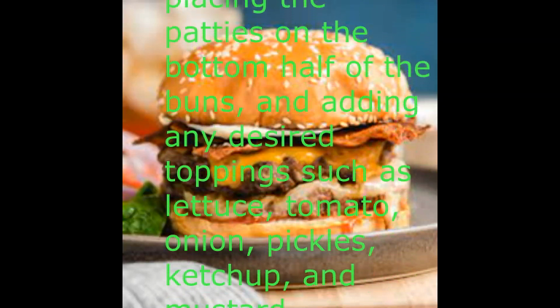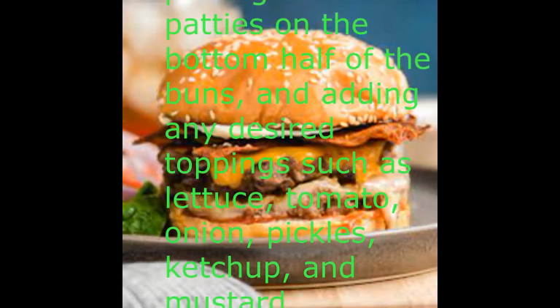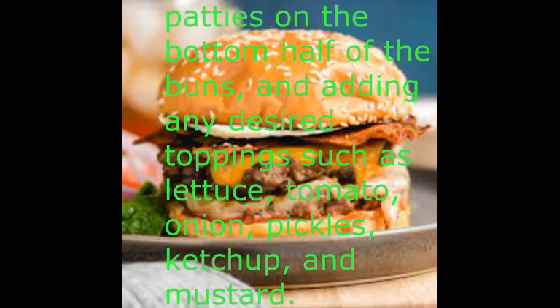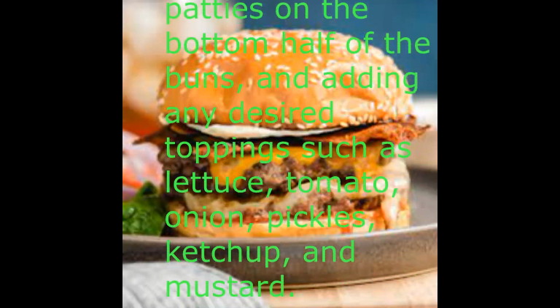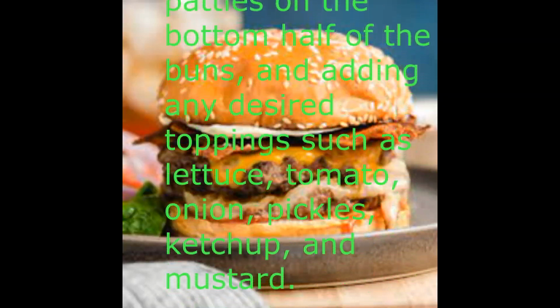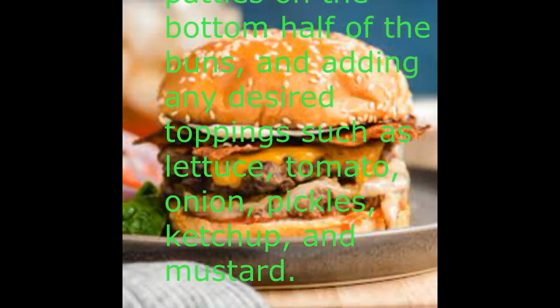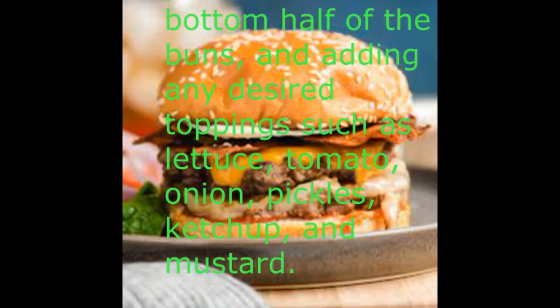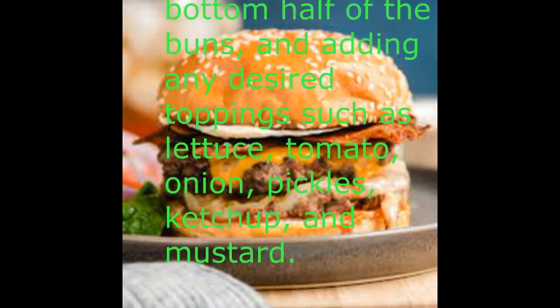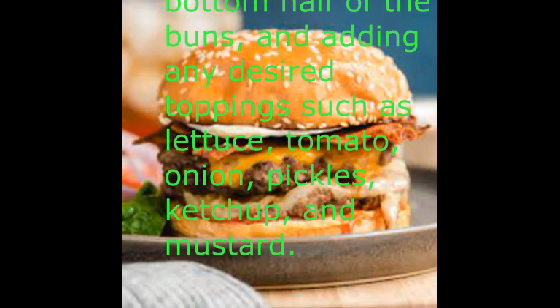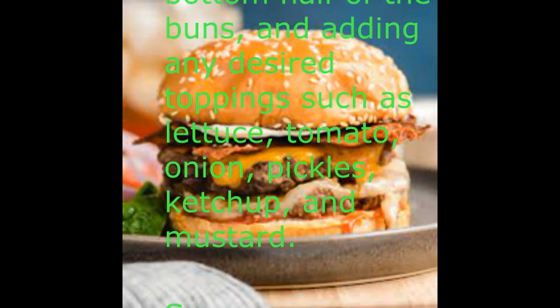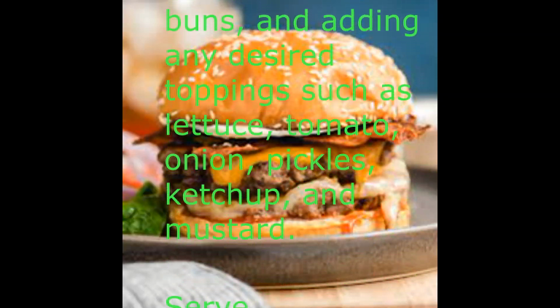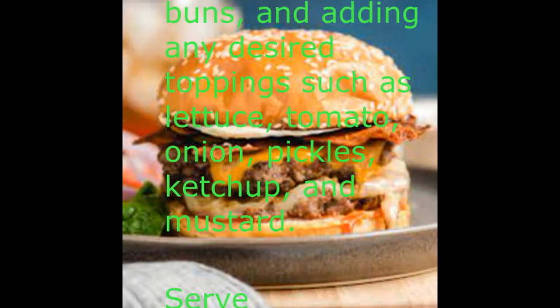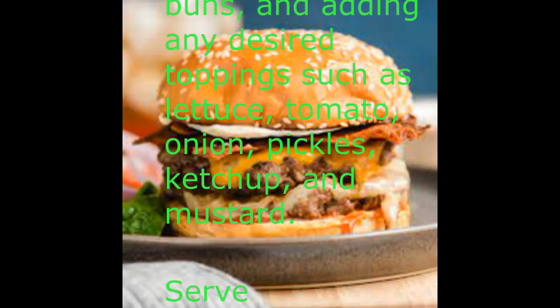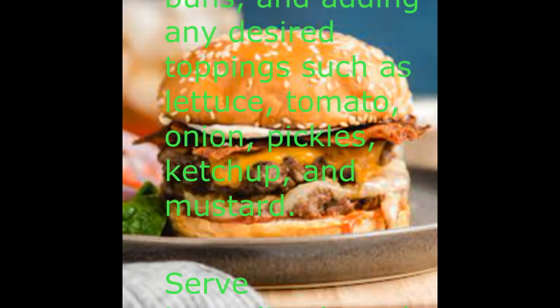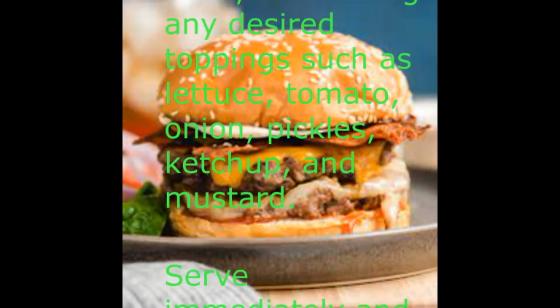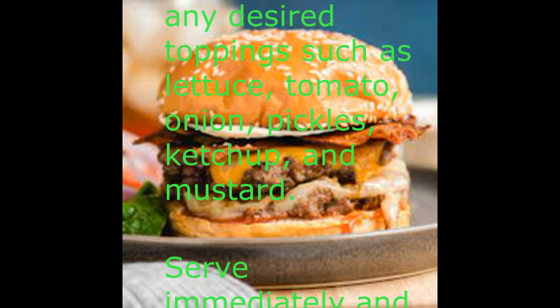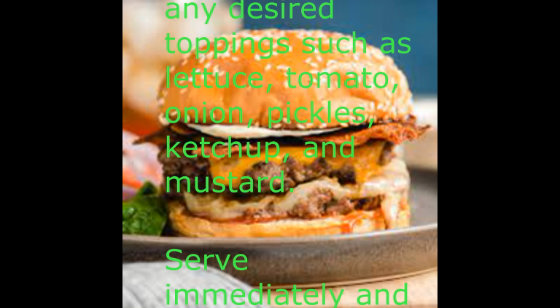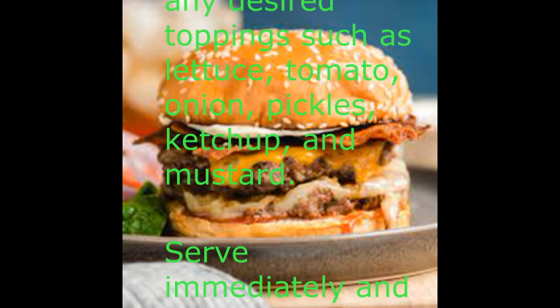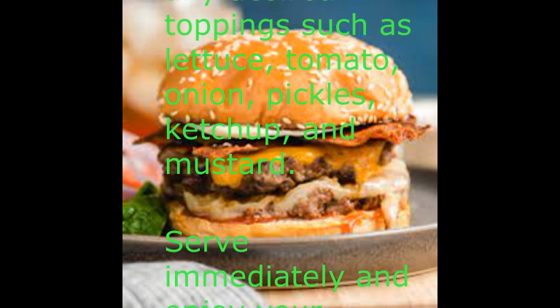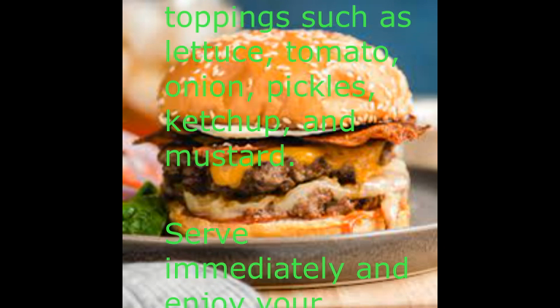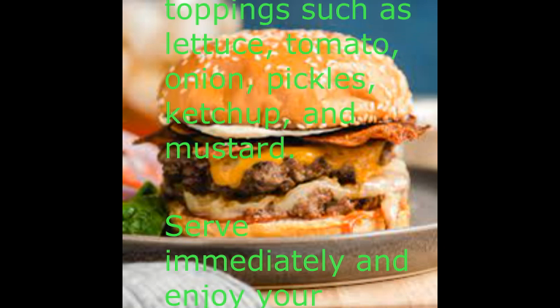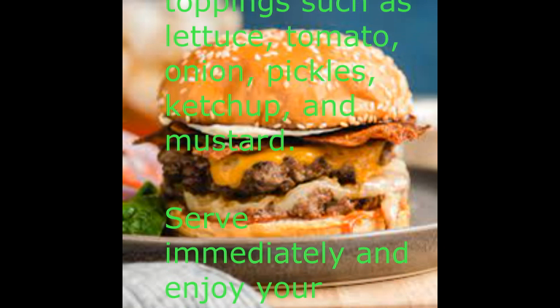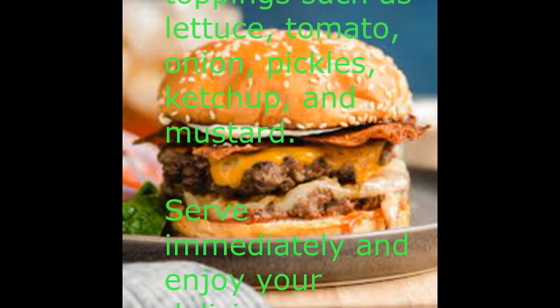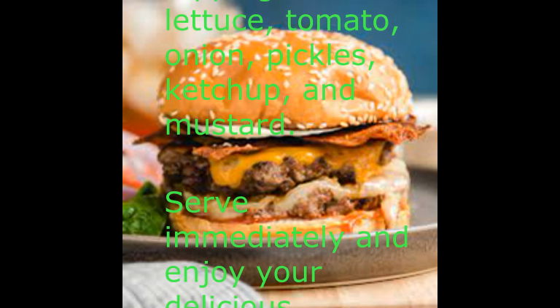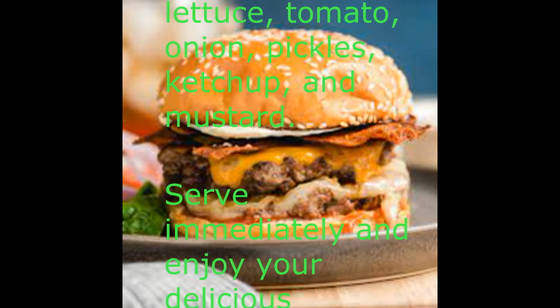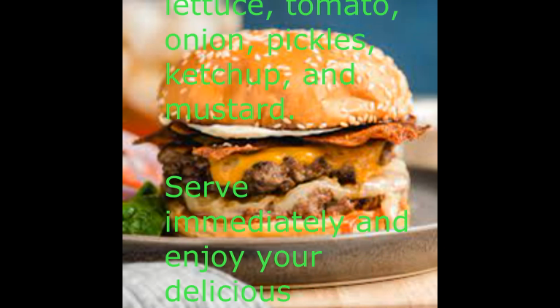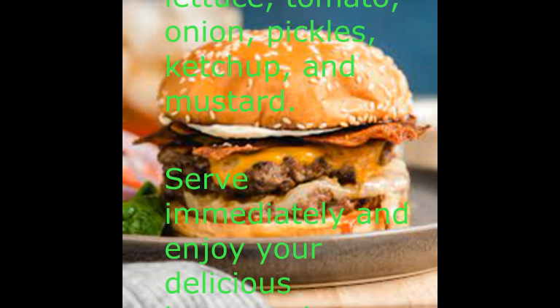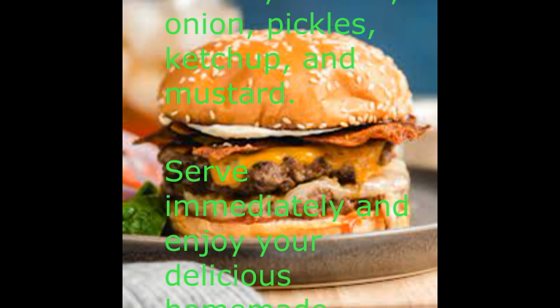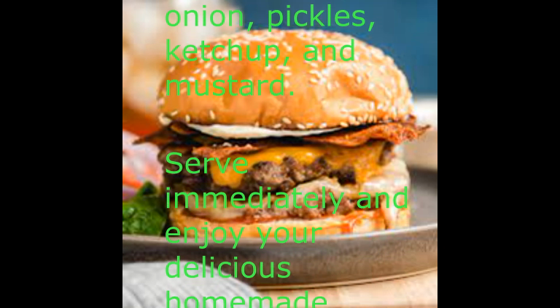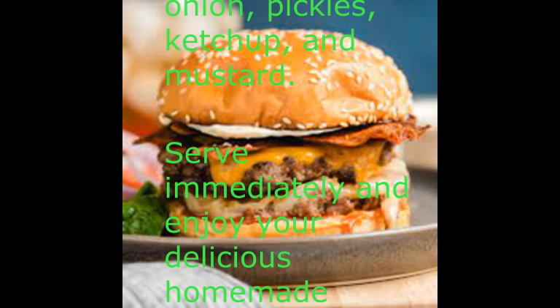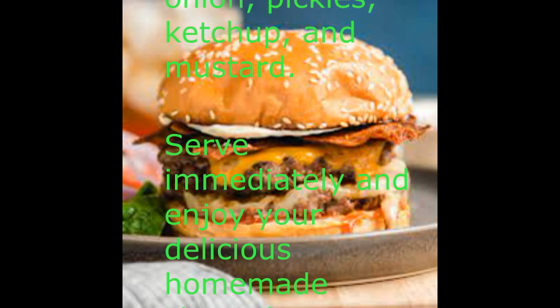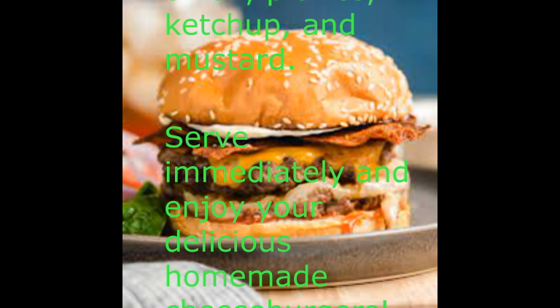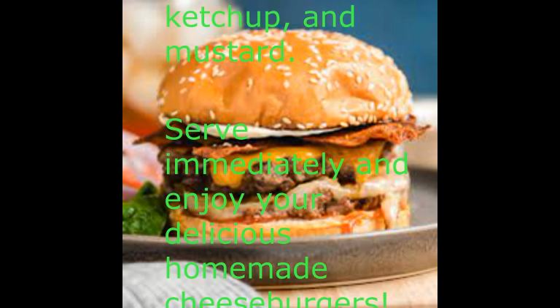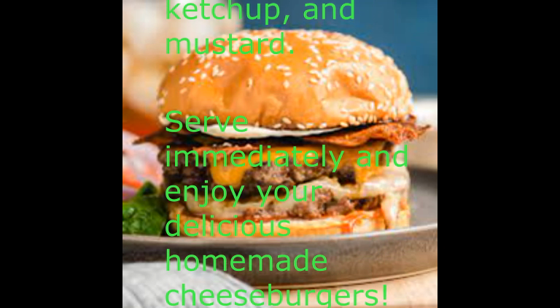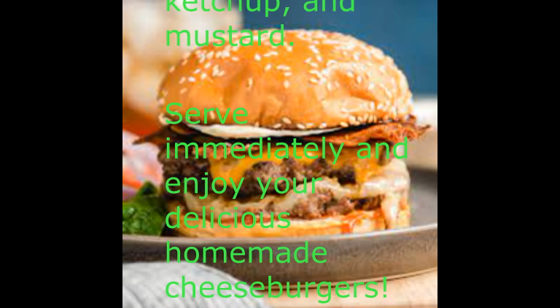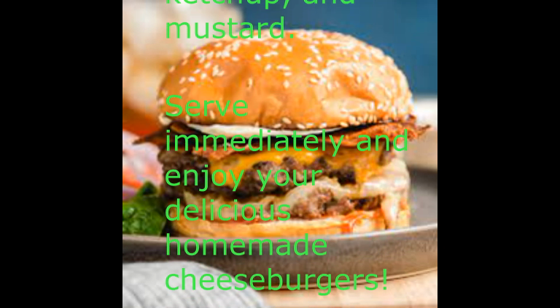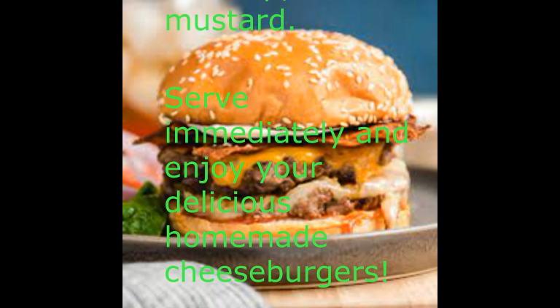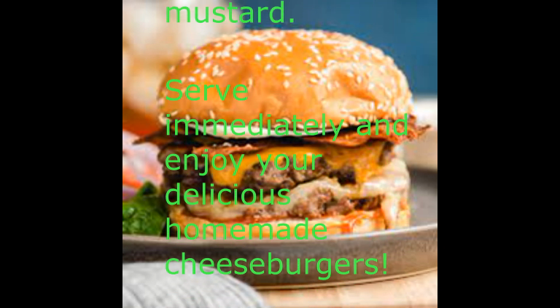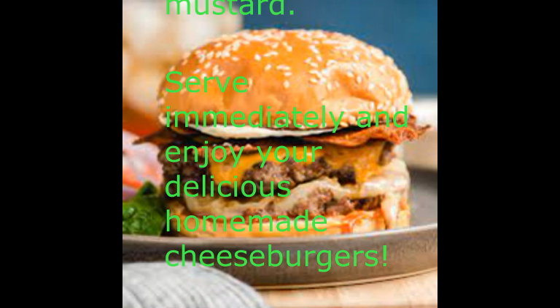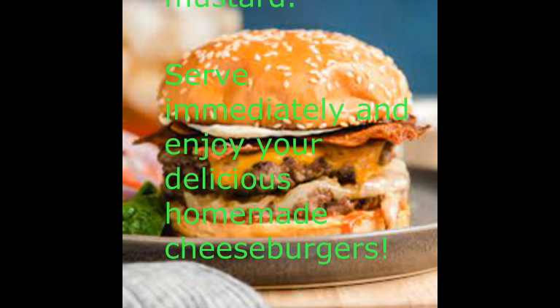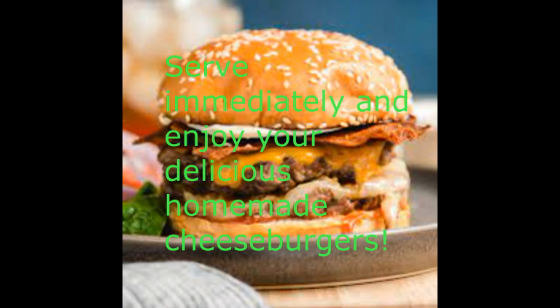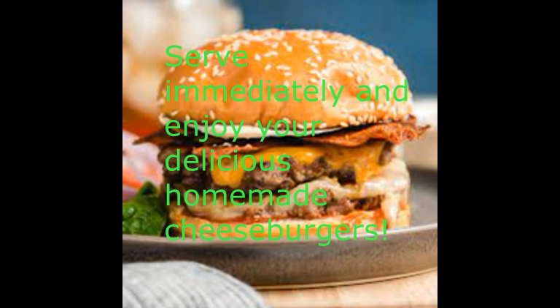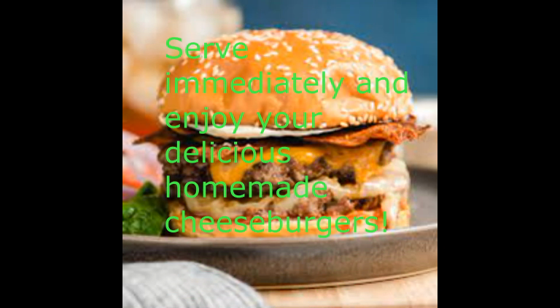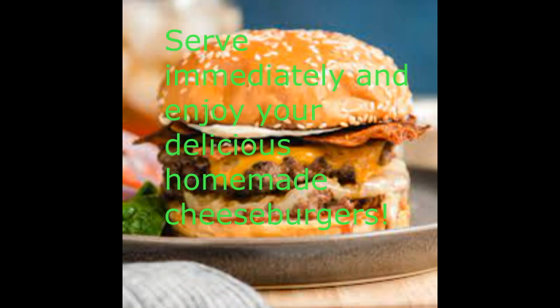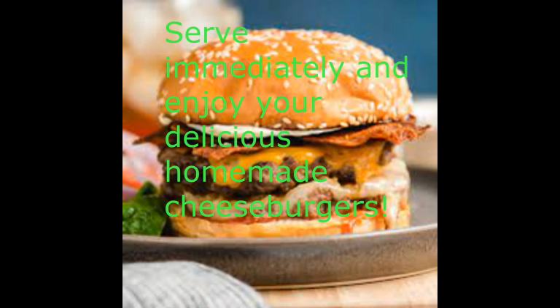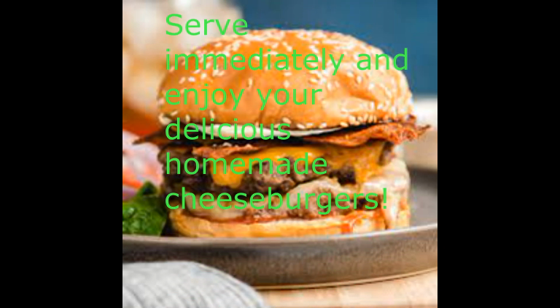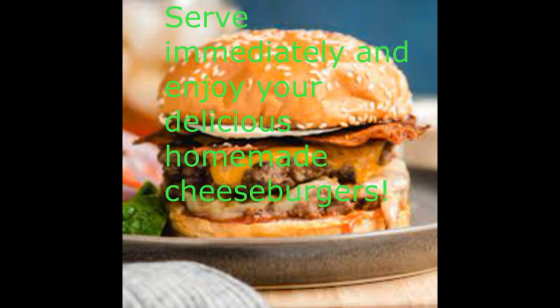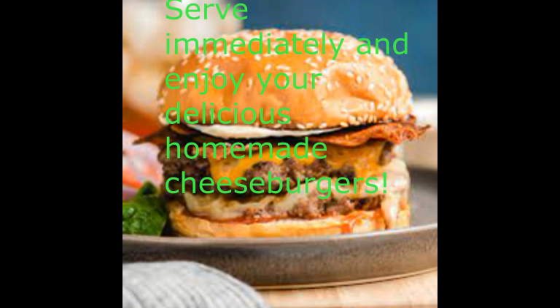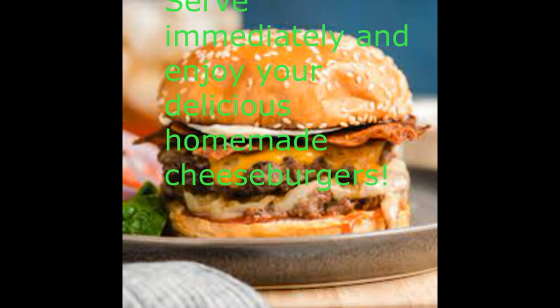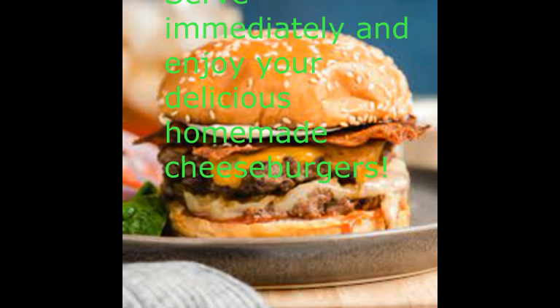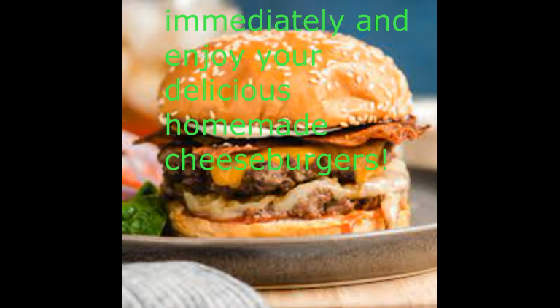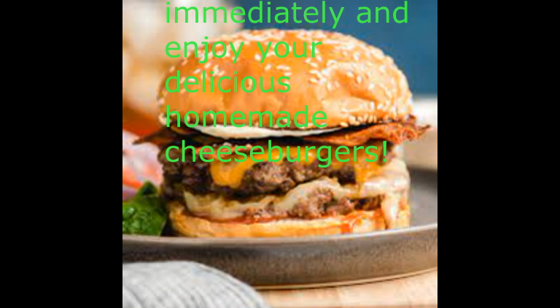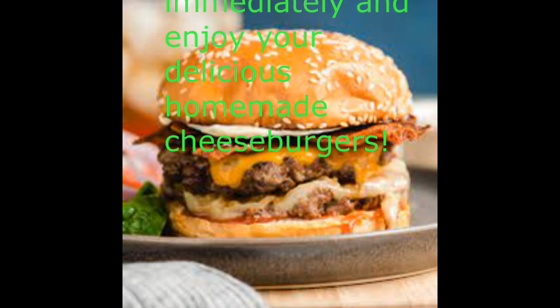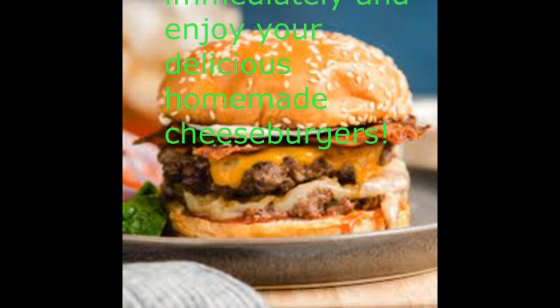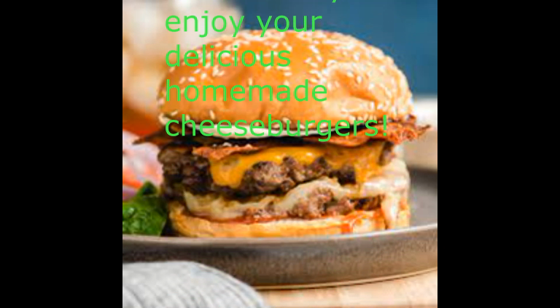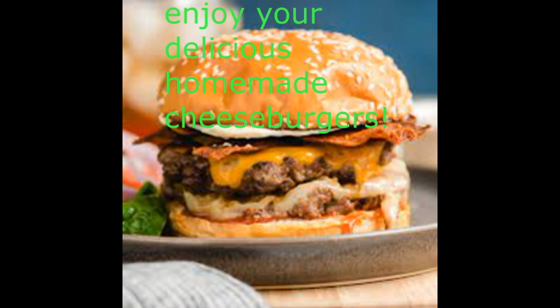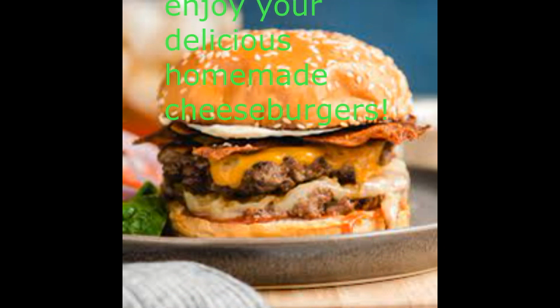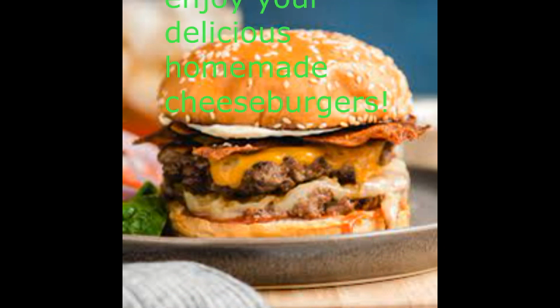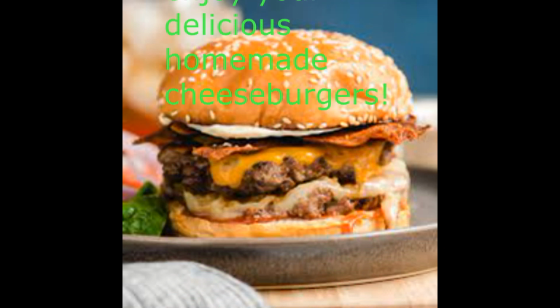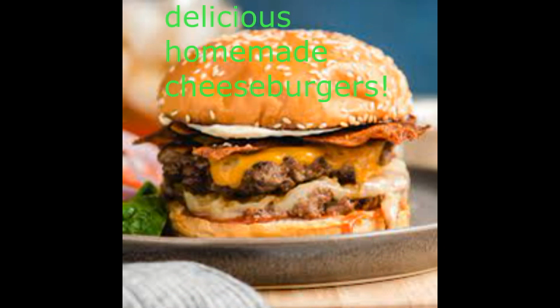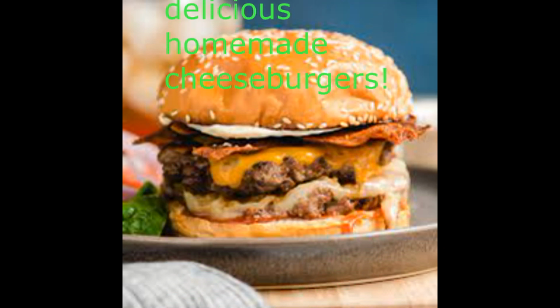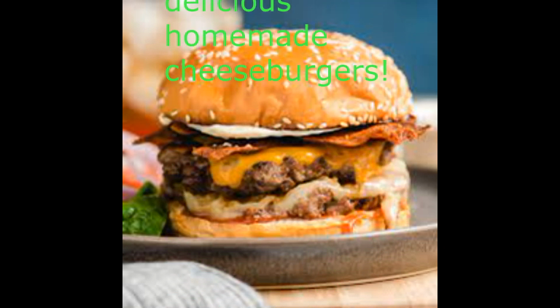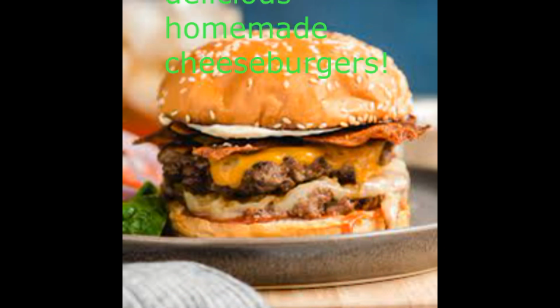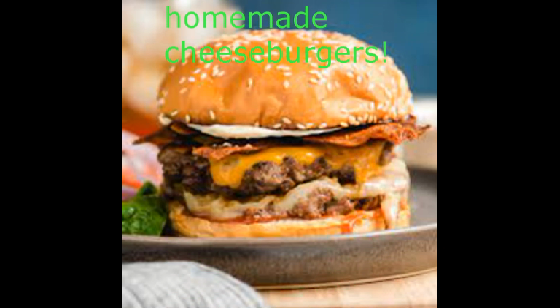Divide the meat mixture into four equal portions and shape them into patties, about half an inch thick.